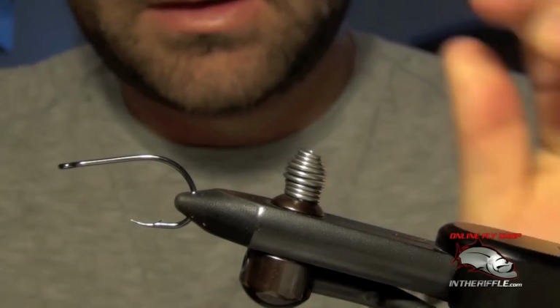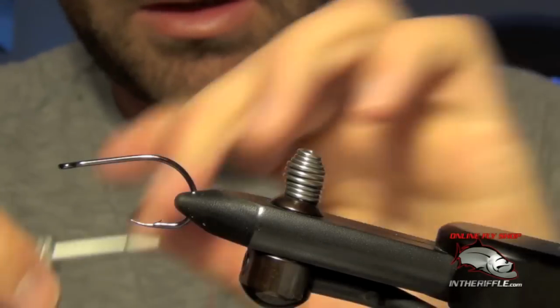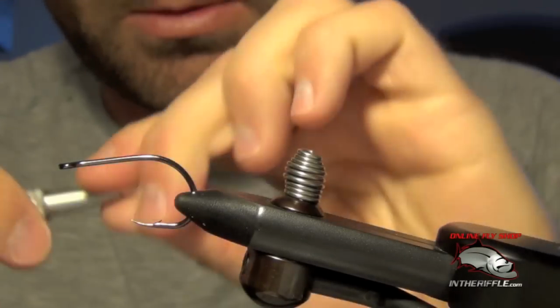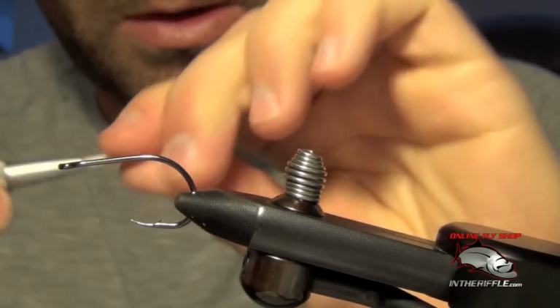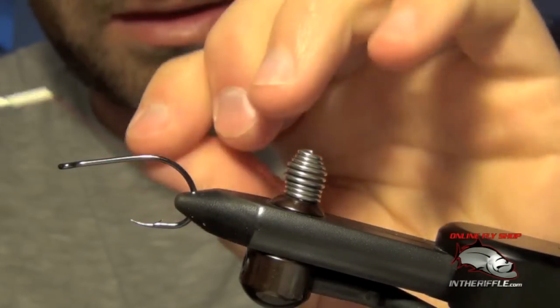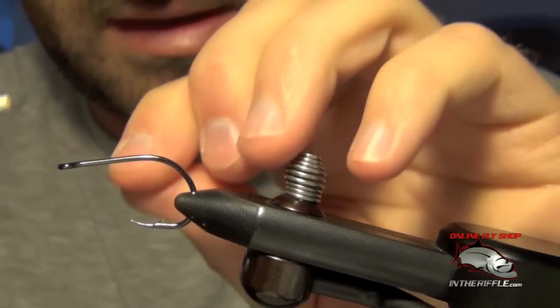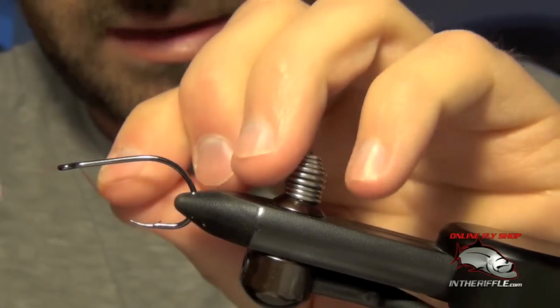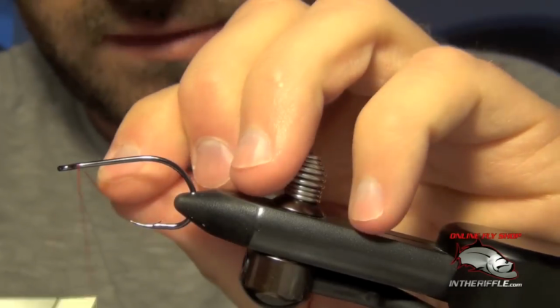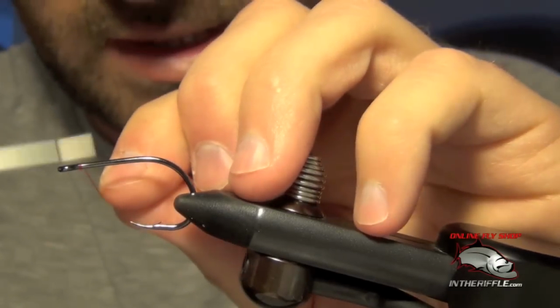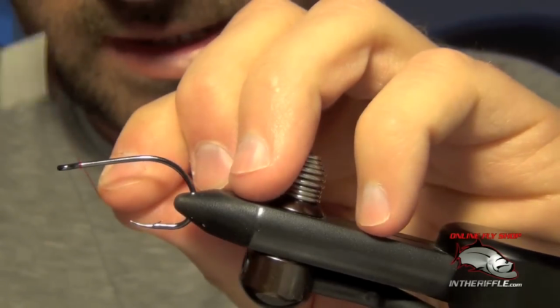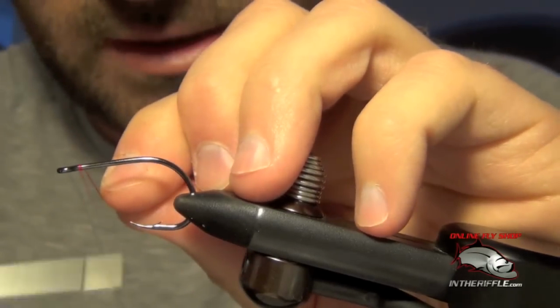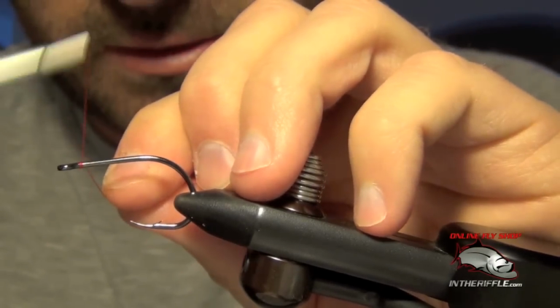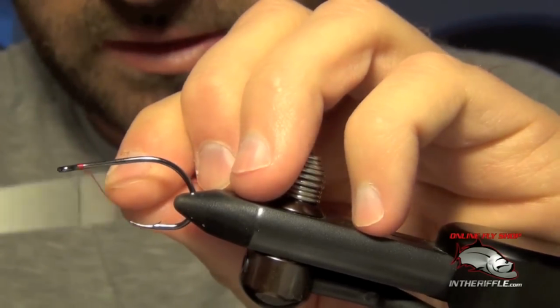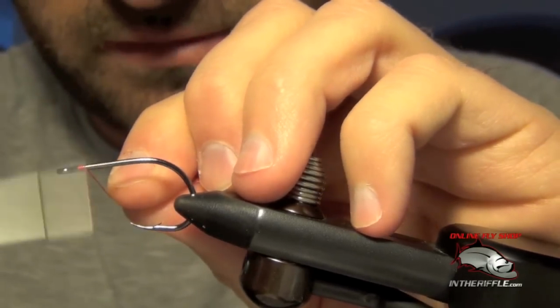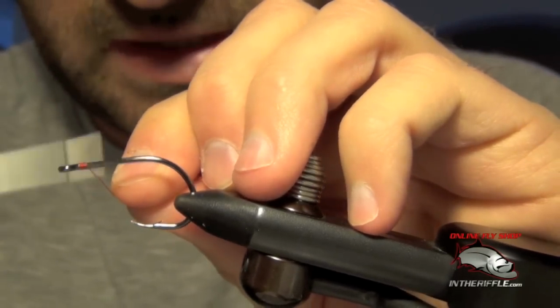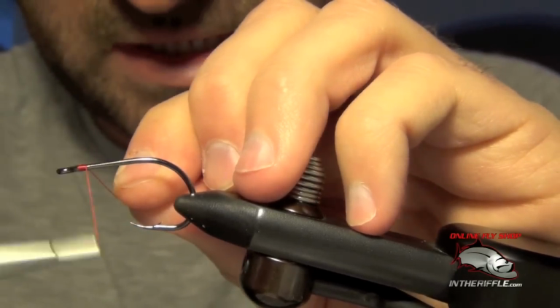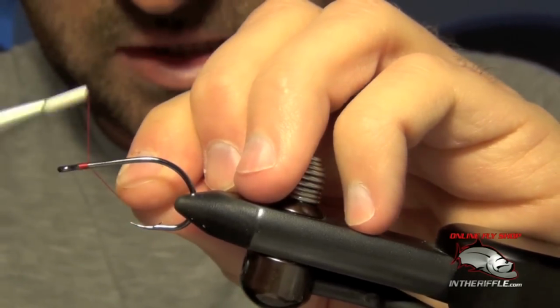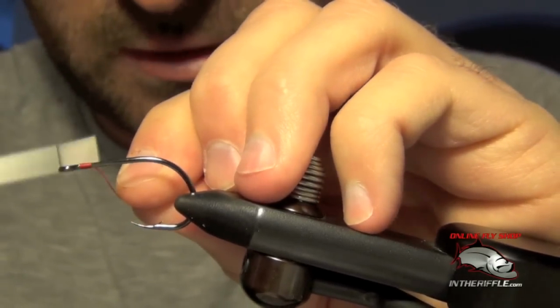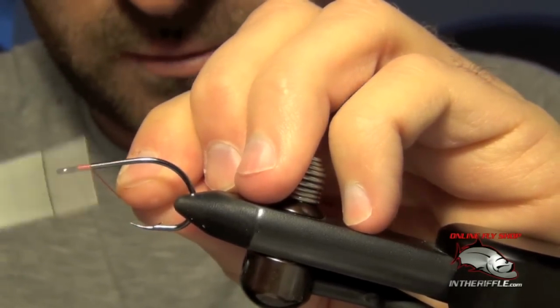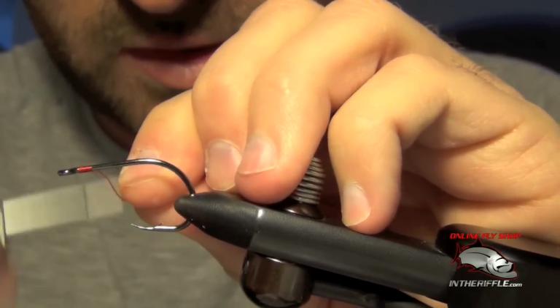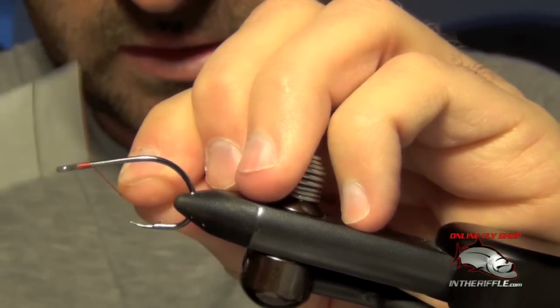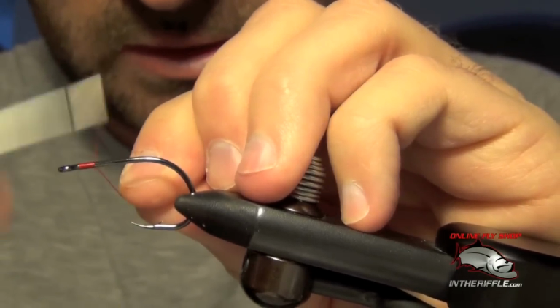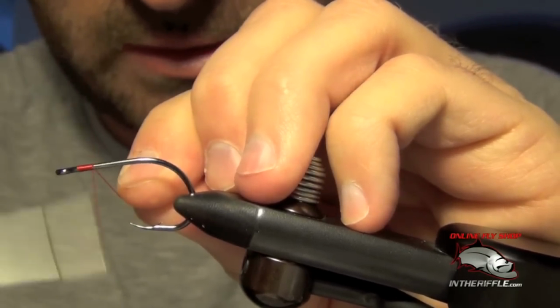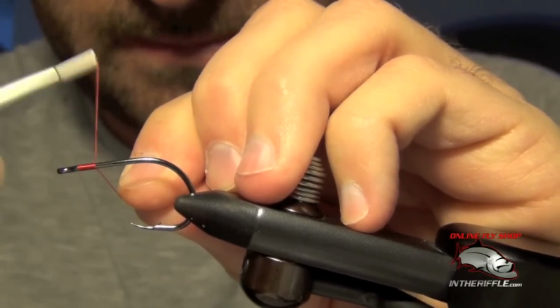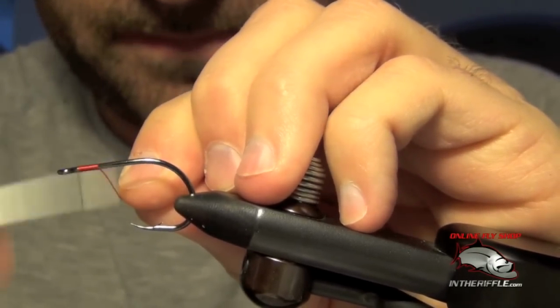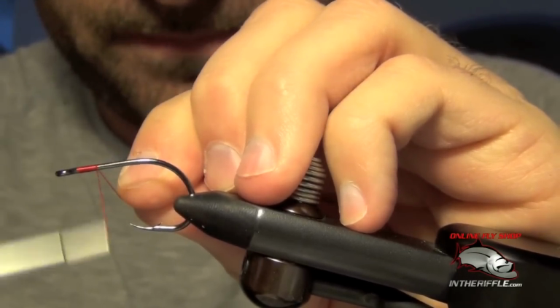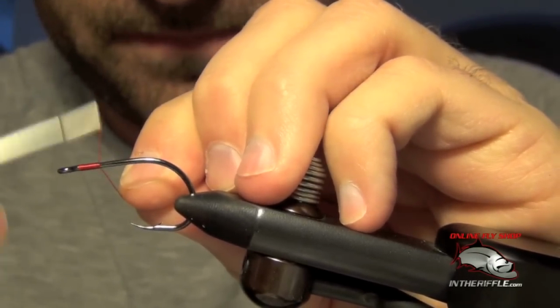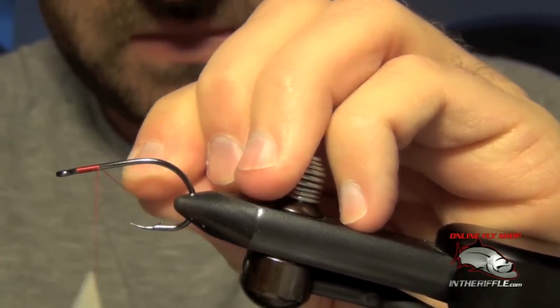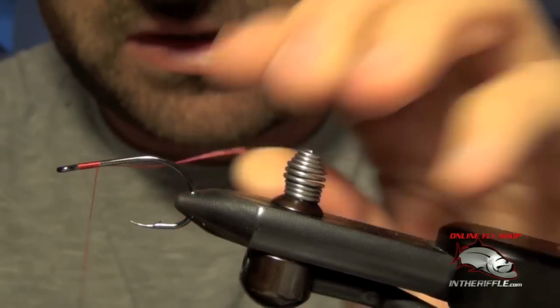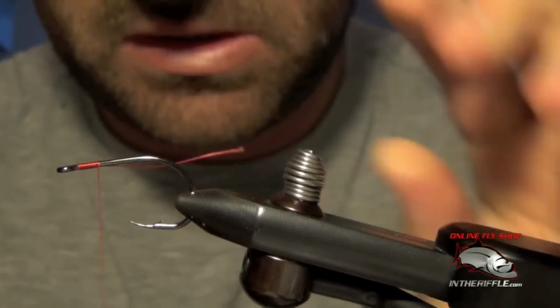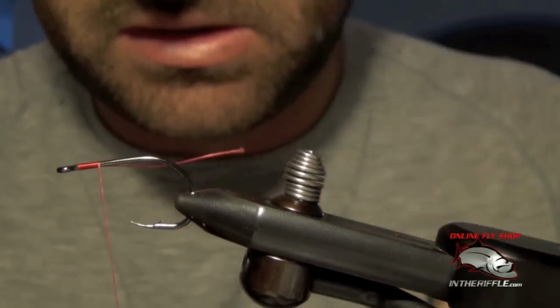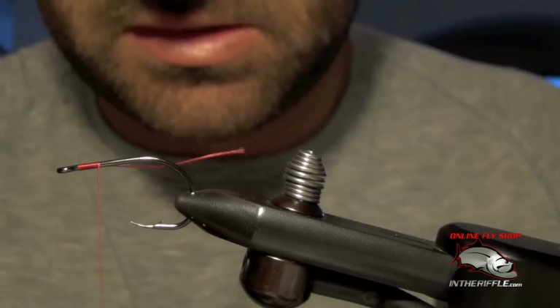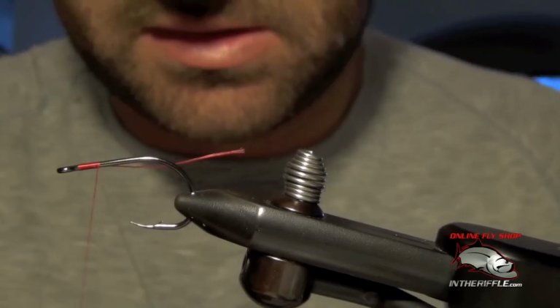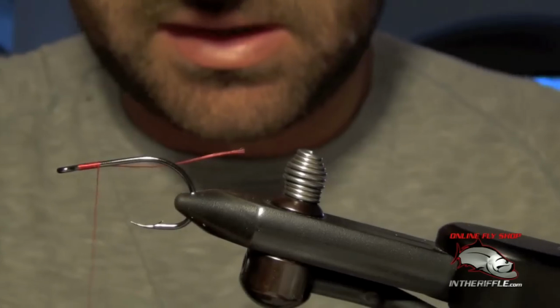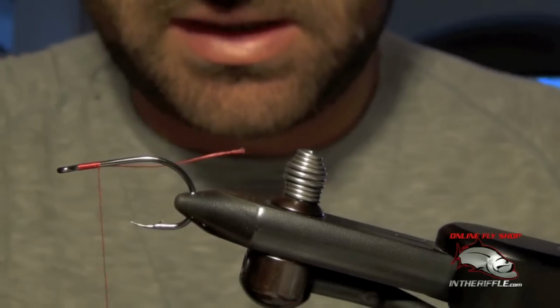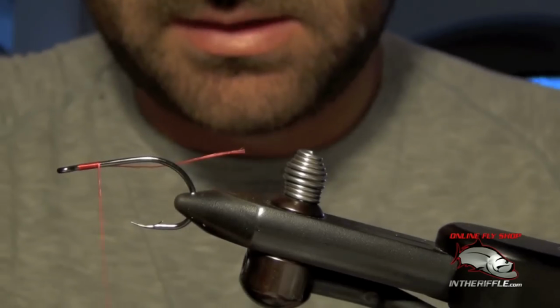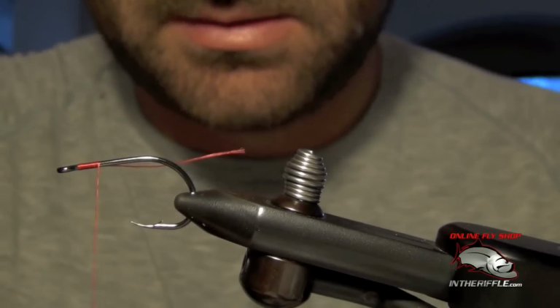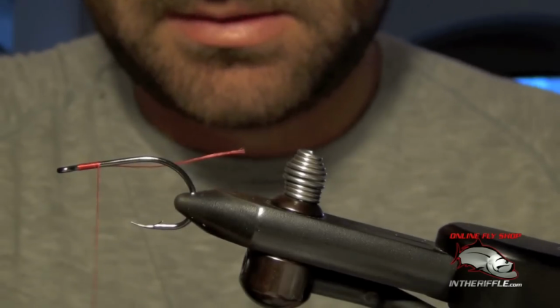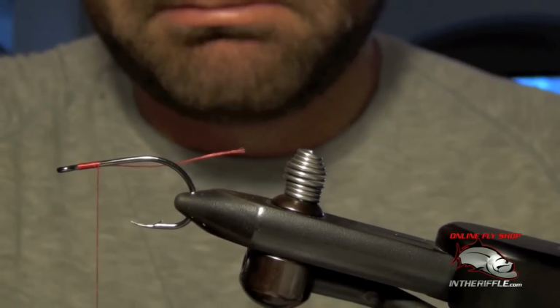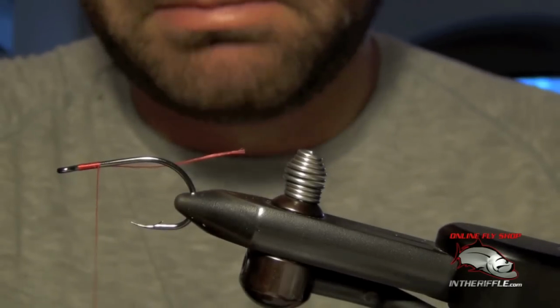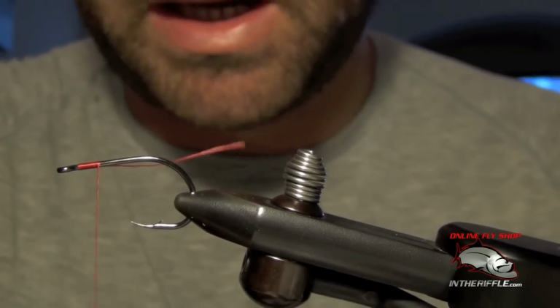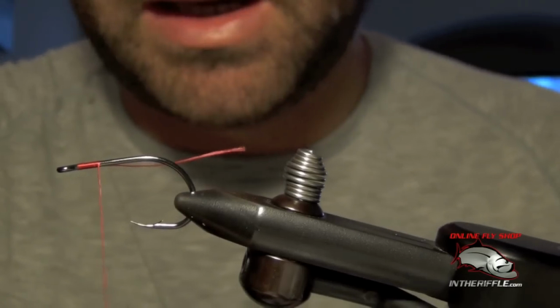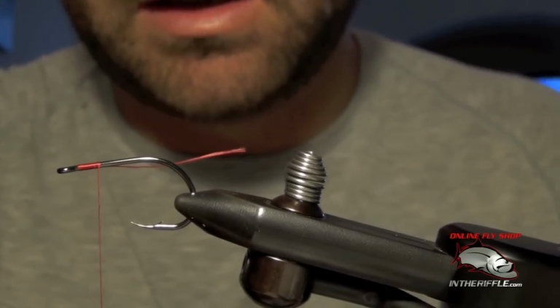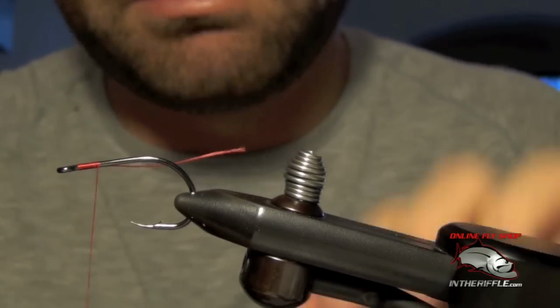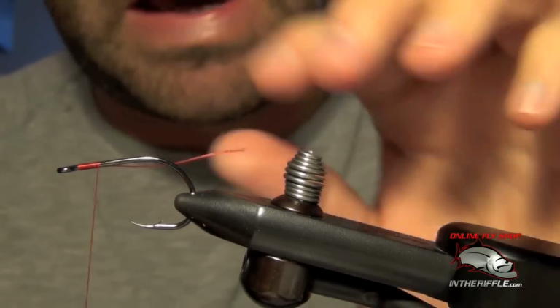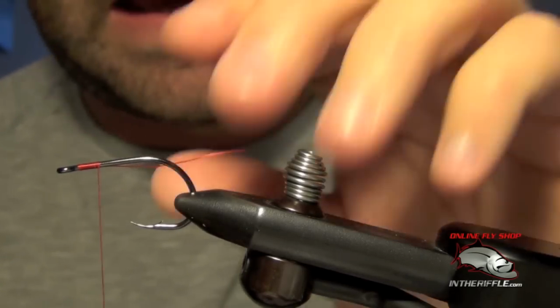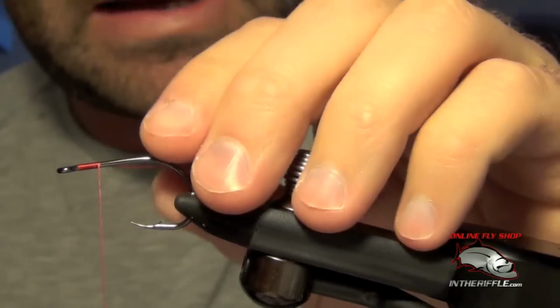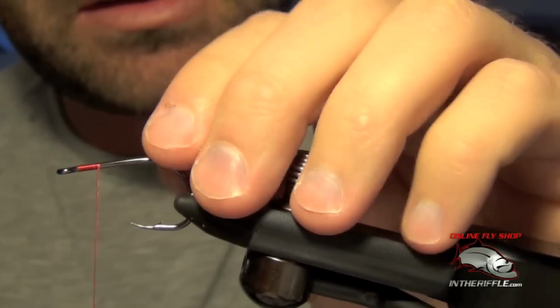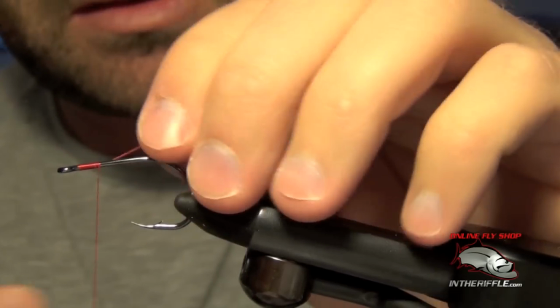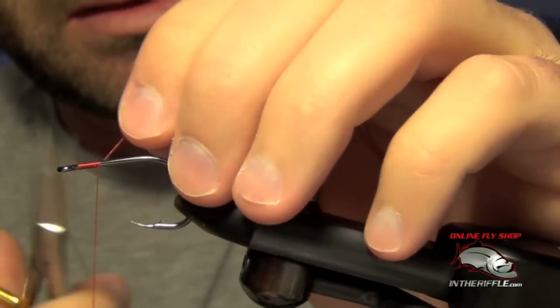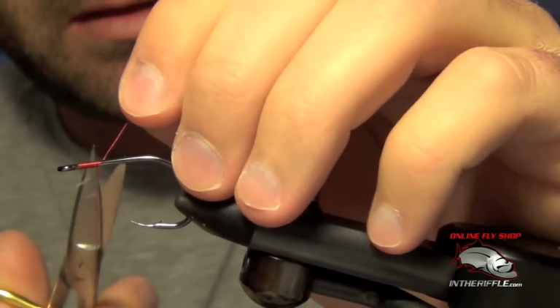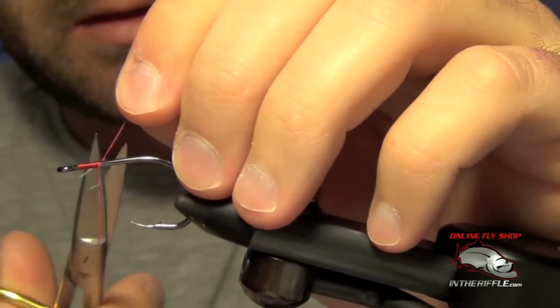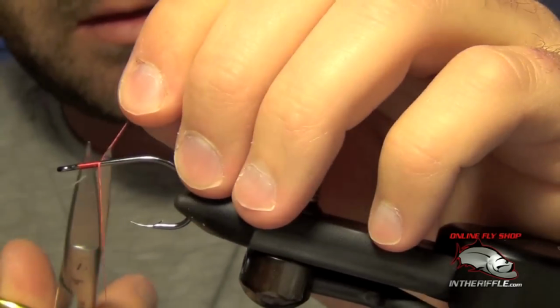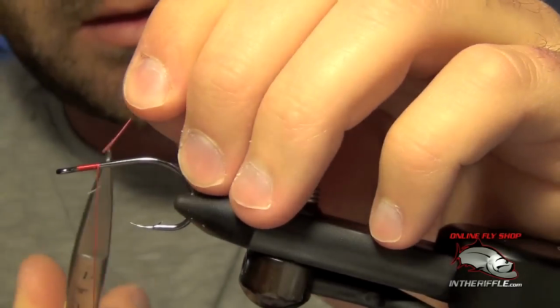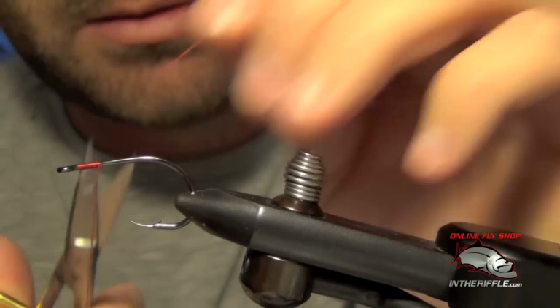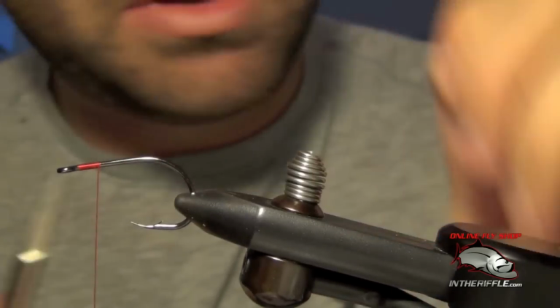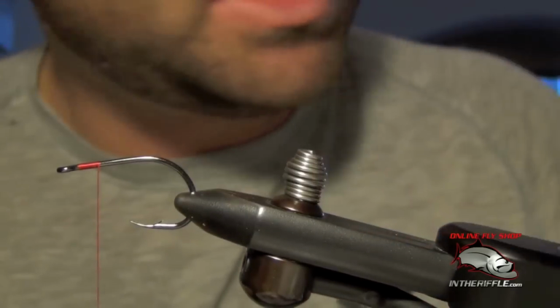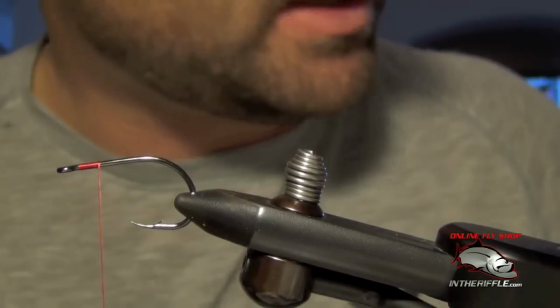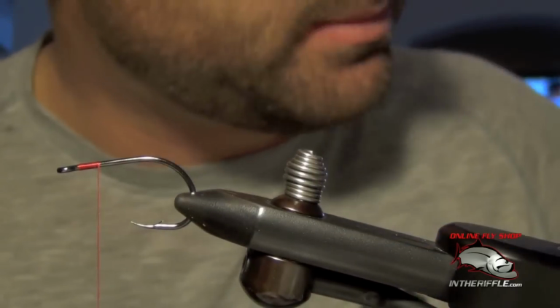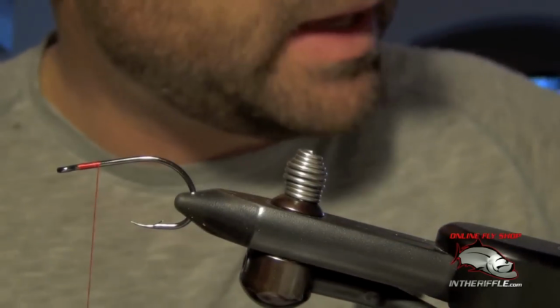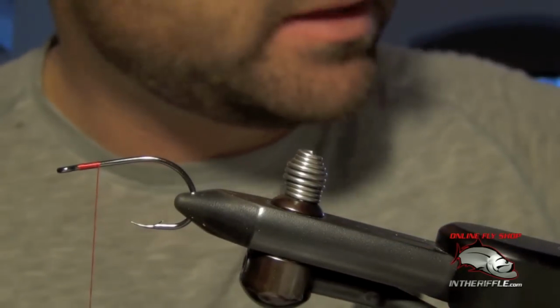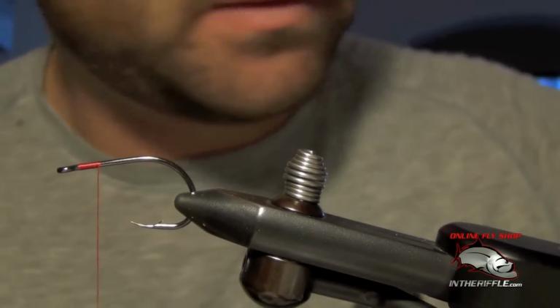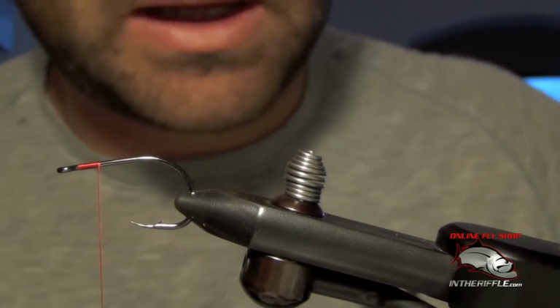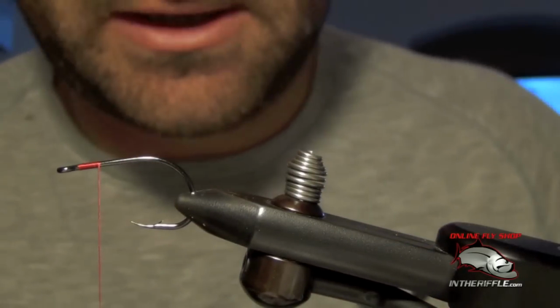Here we're going to tie a fly called the Flashtail Whistler. This is a pike, bass, and peacock bass fly.